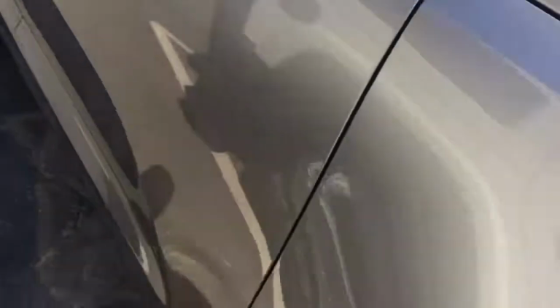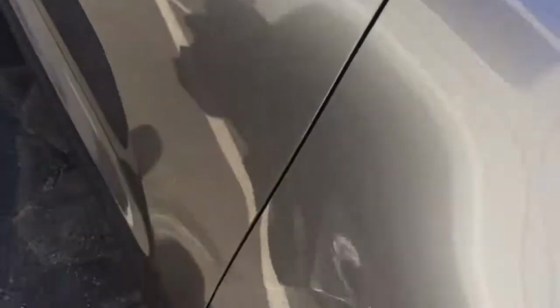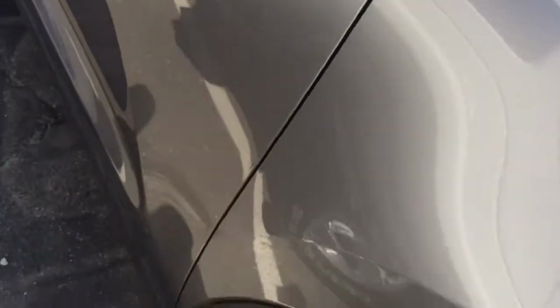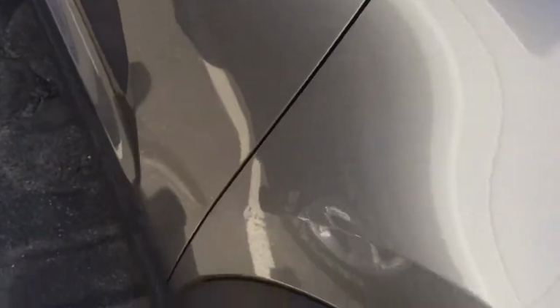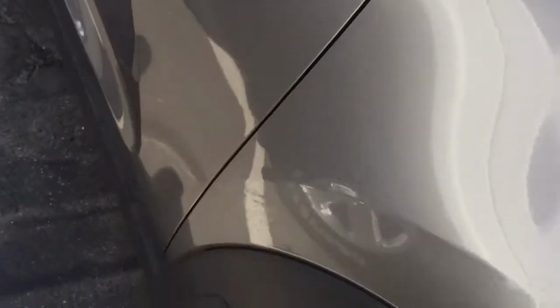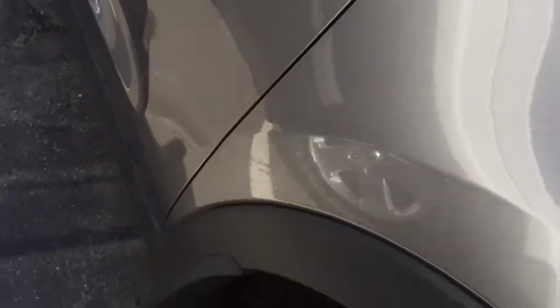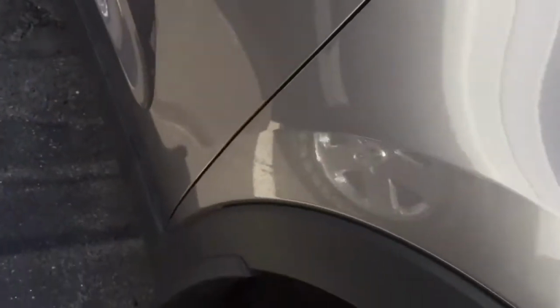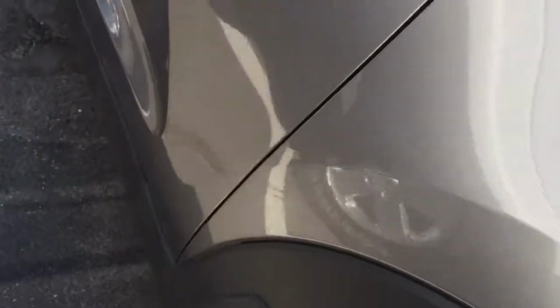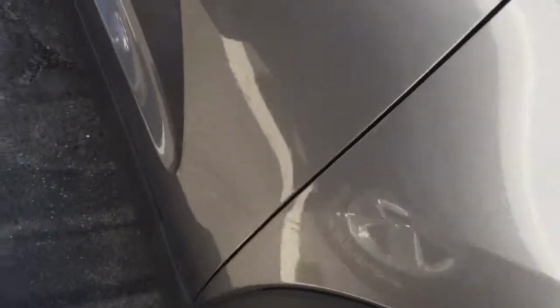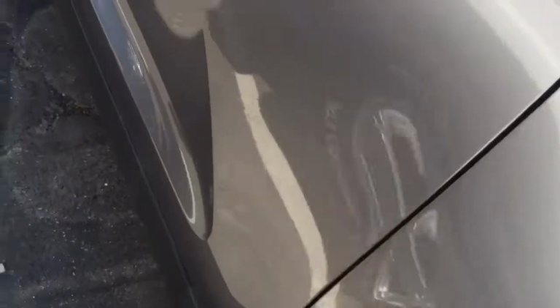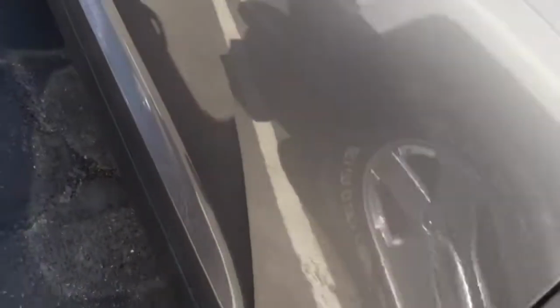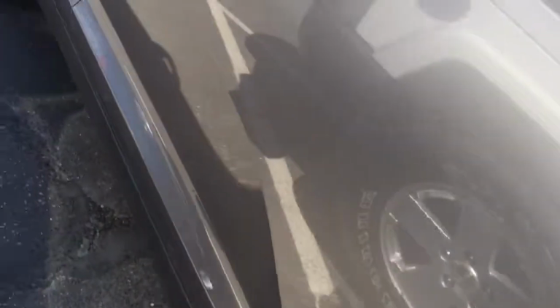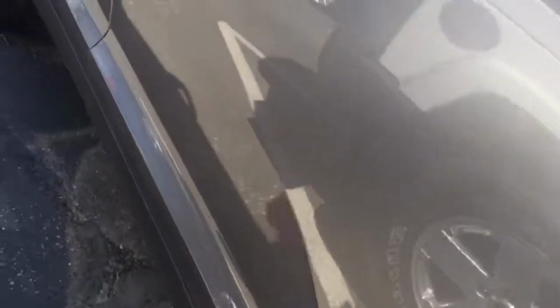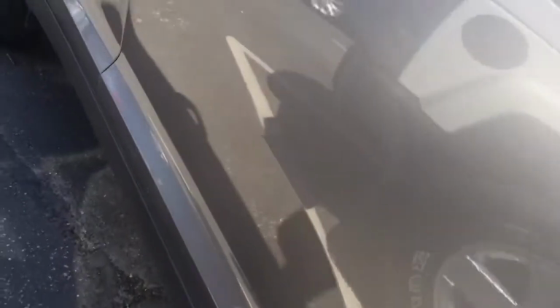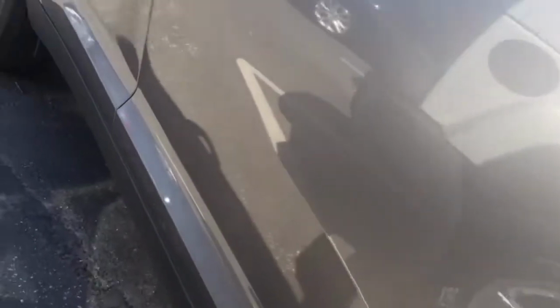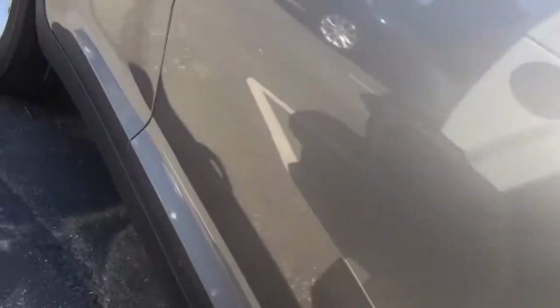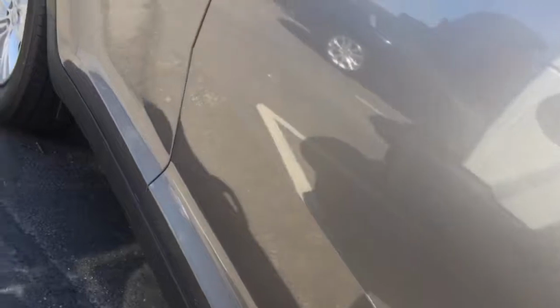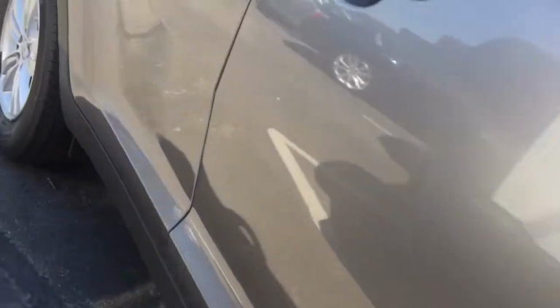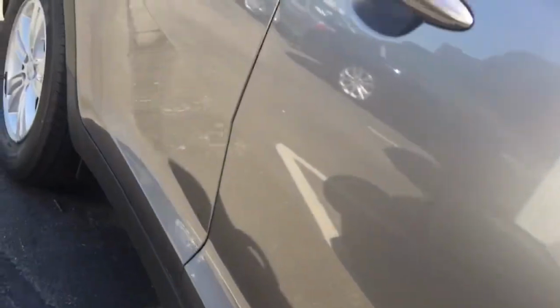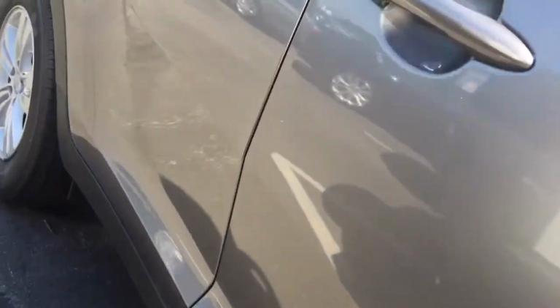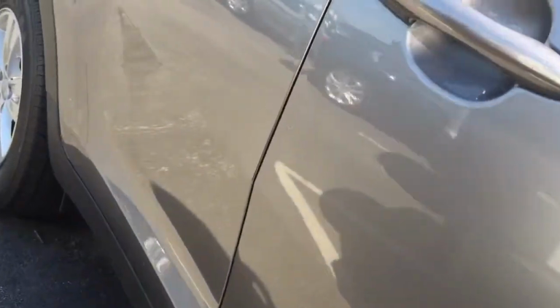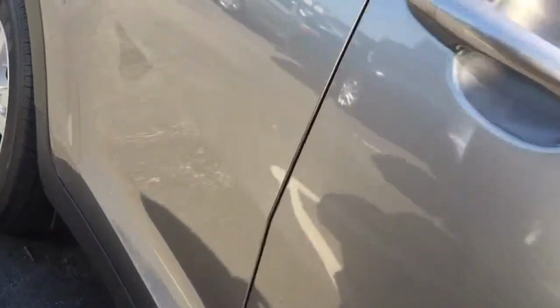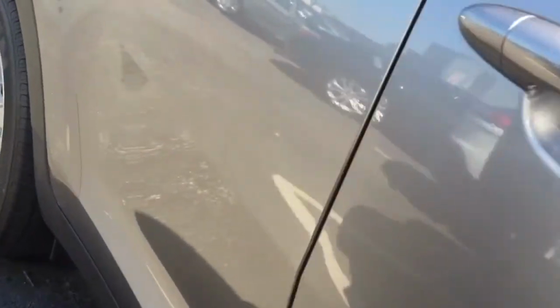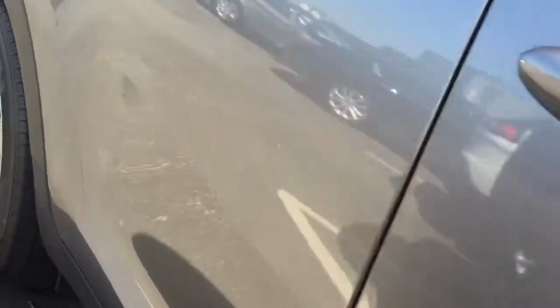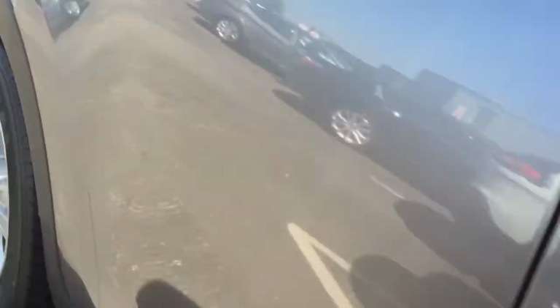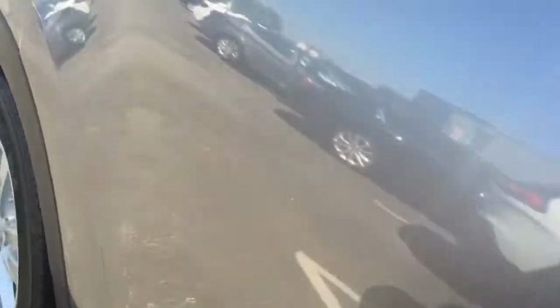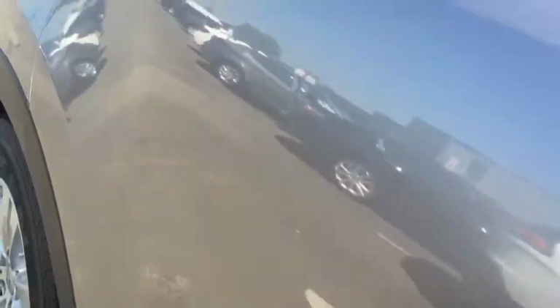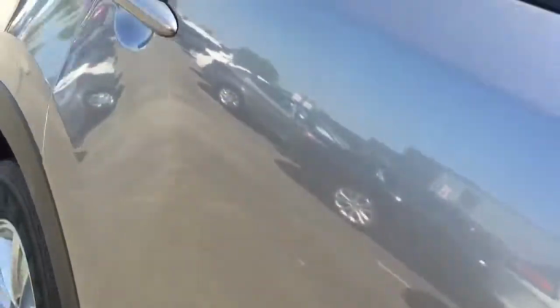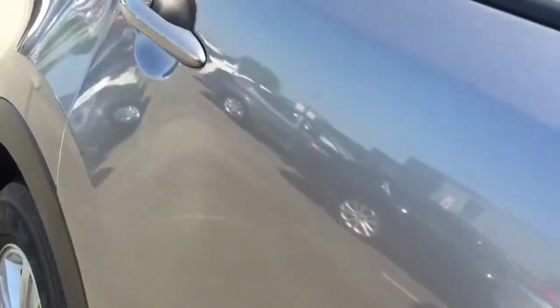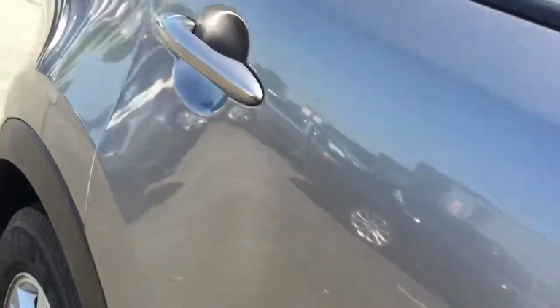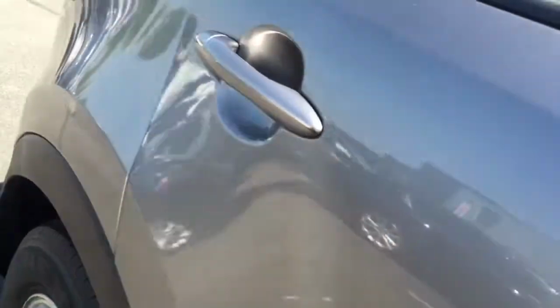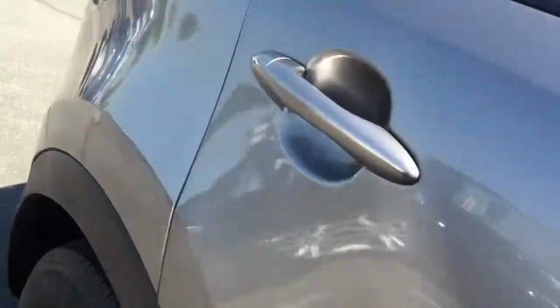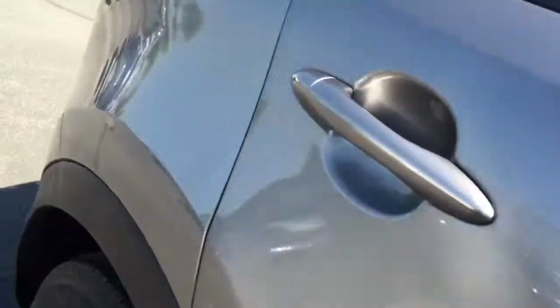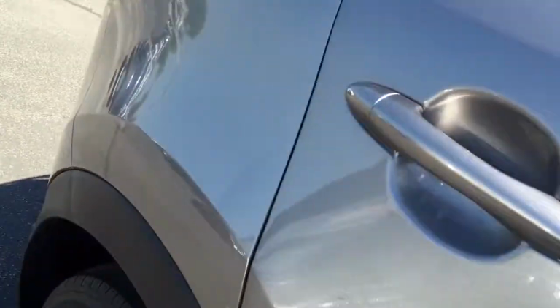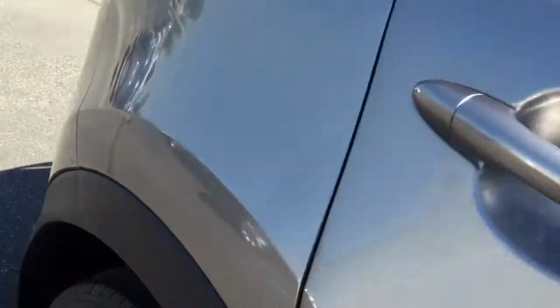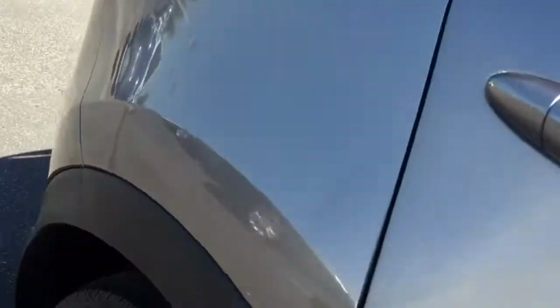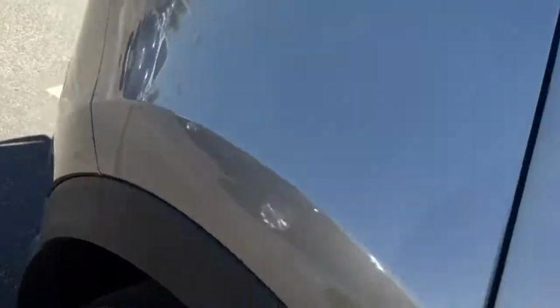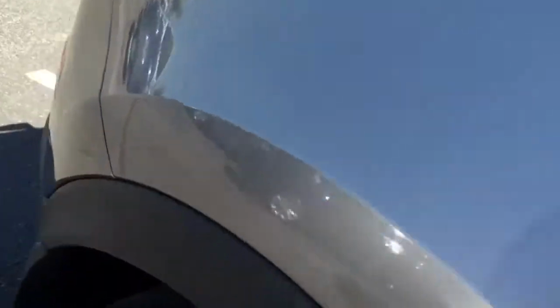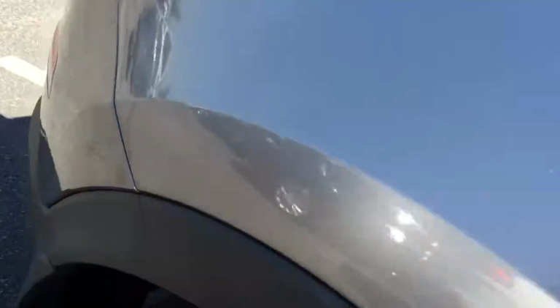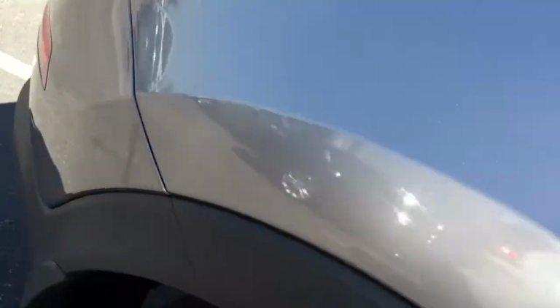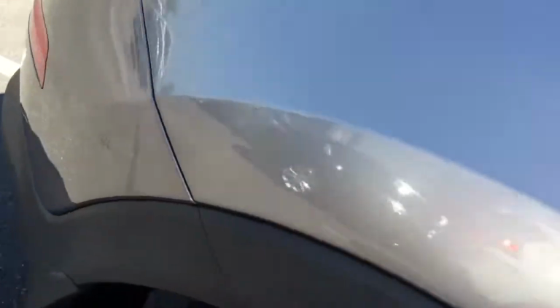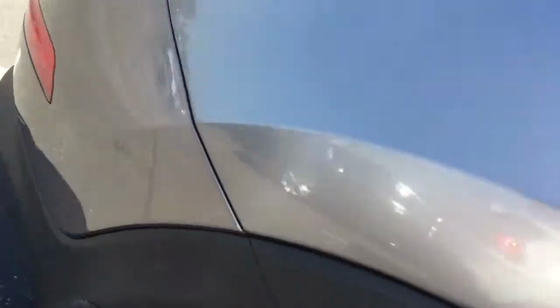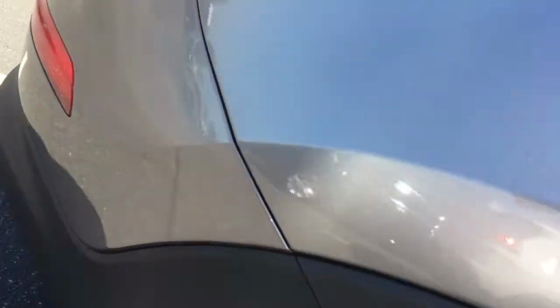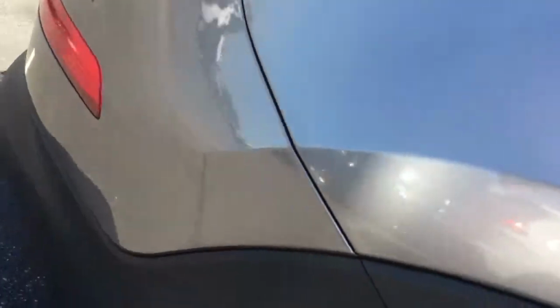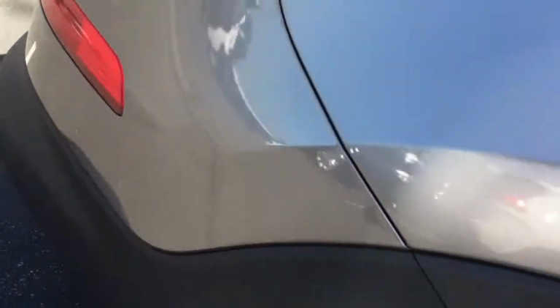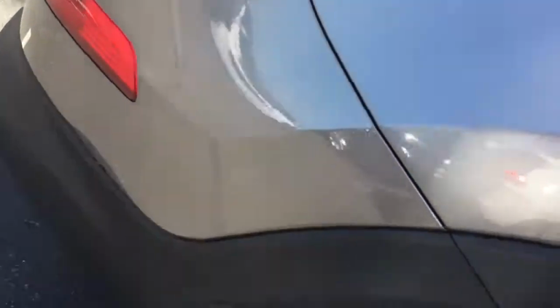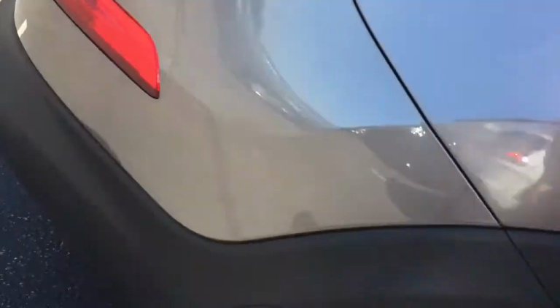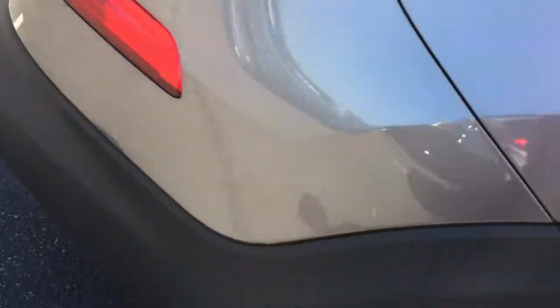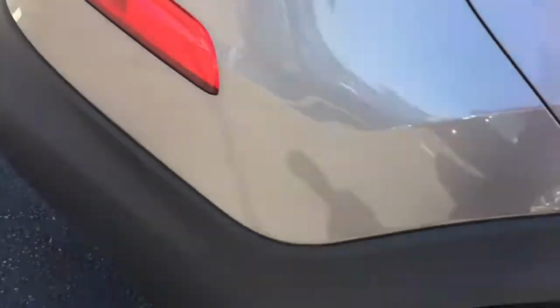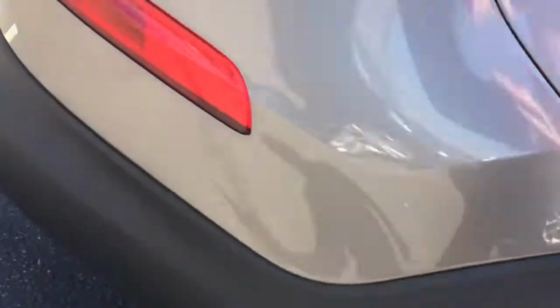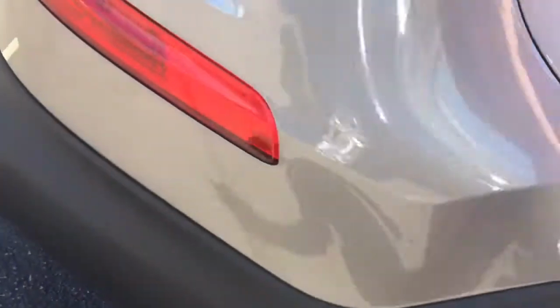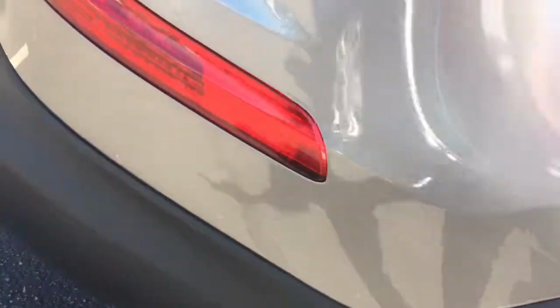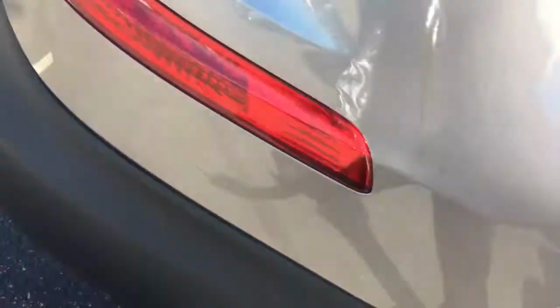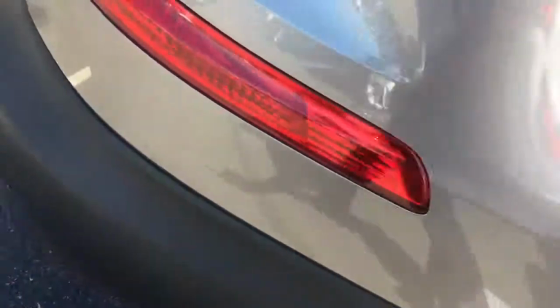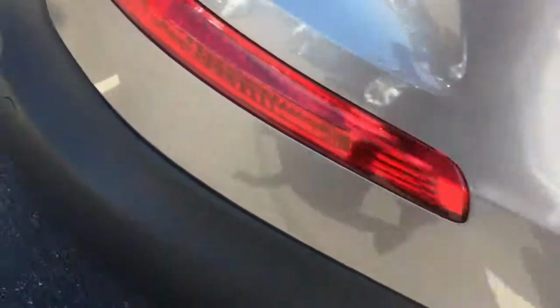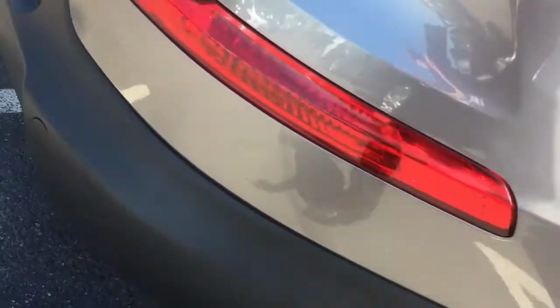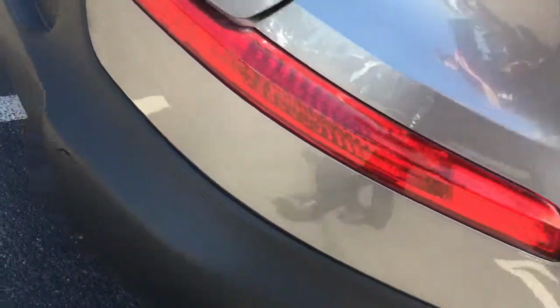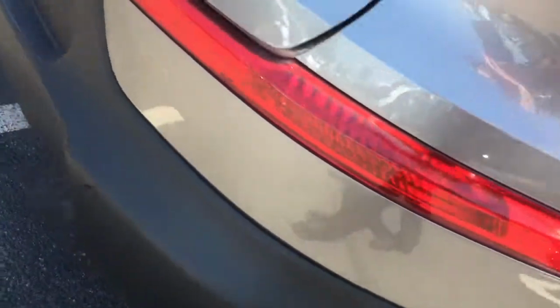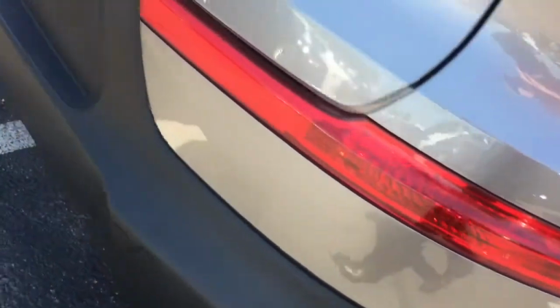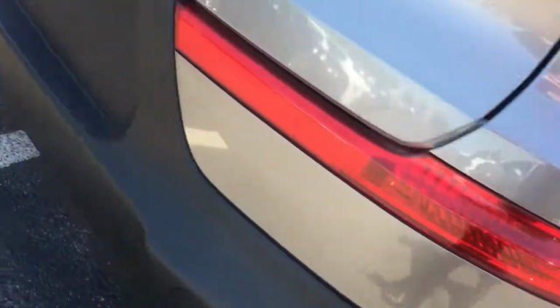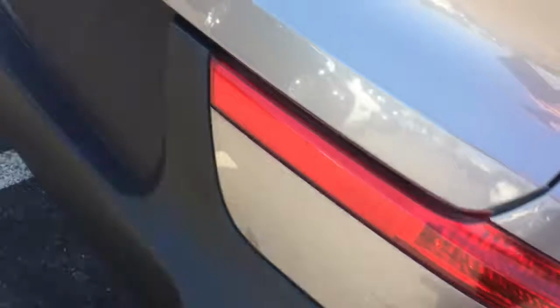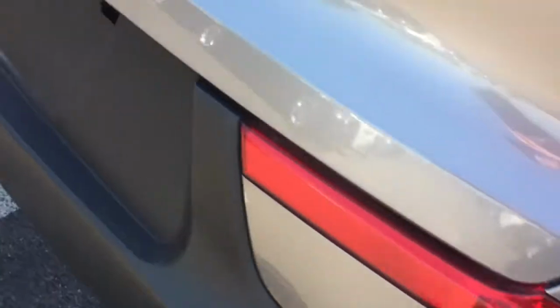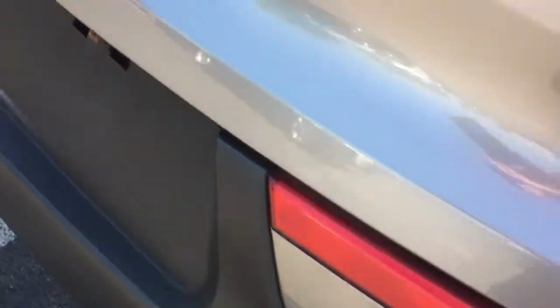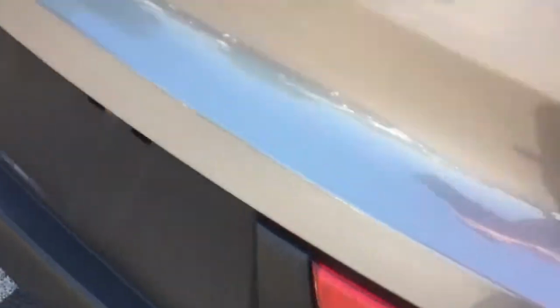Of course the windshield looks great. It's a really nice color but this color does hide dirt and everything, but I'm trying to give you as much close-up as I can here.